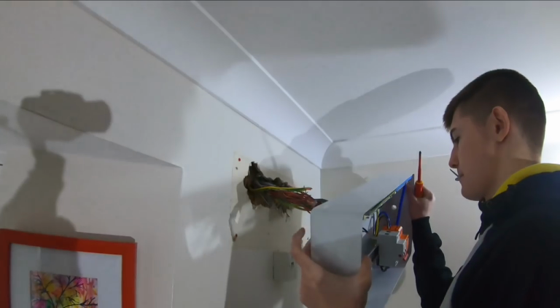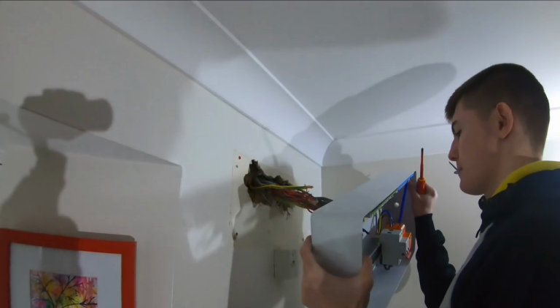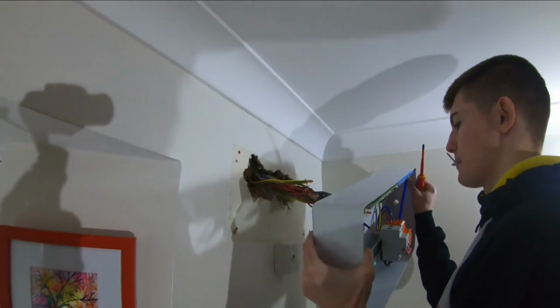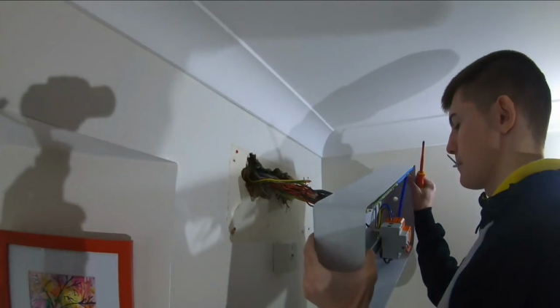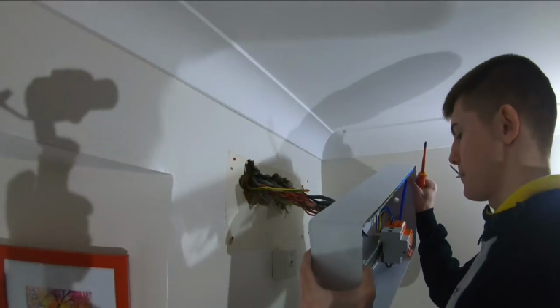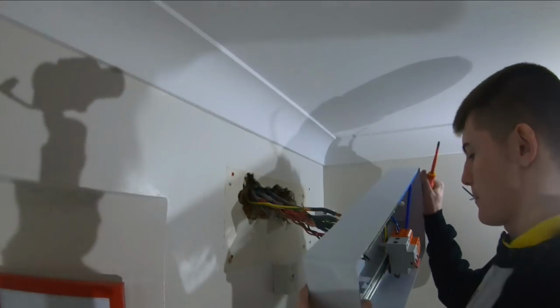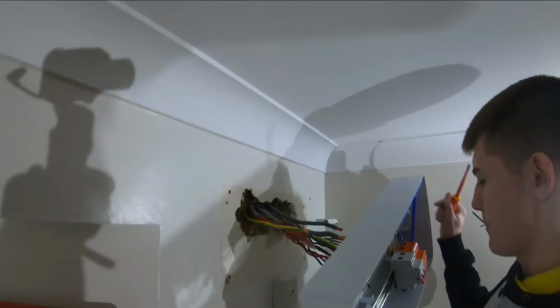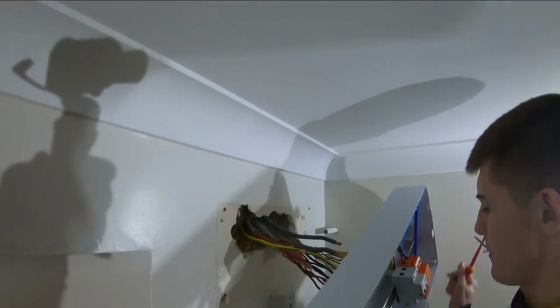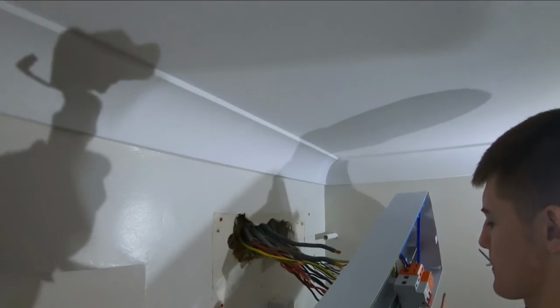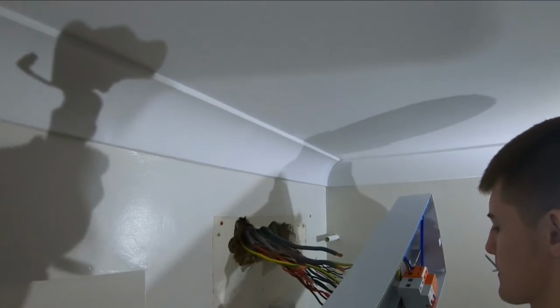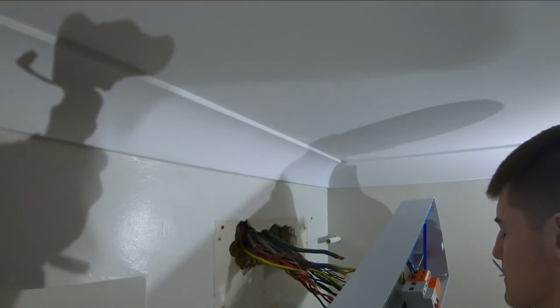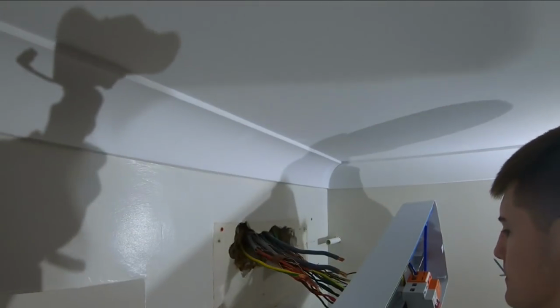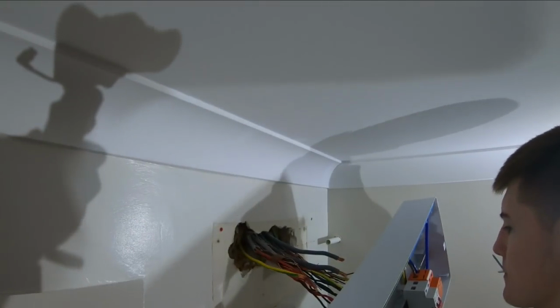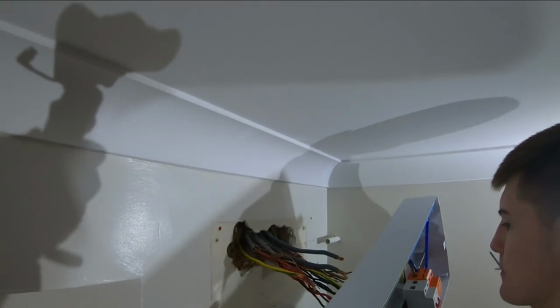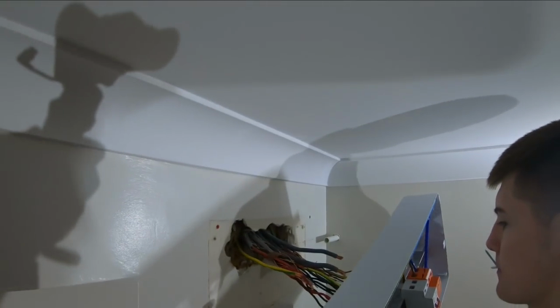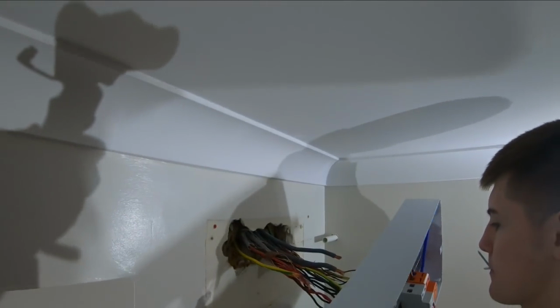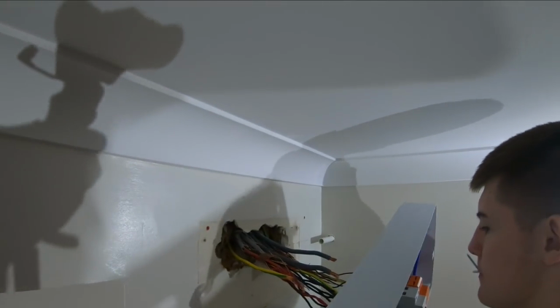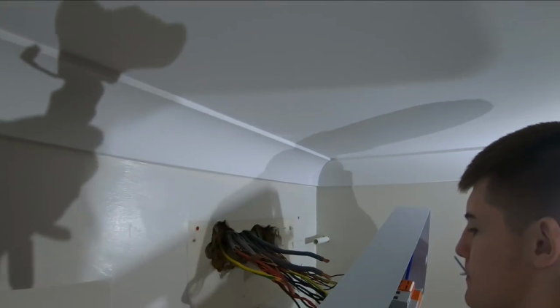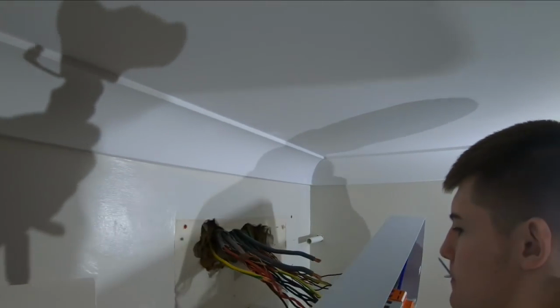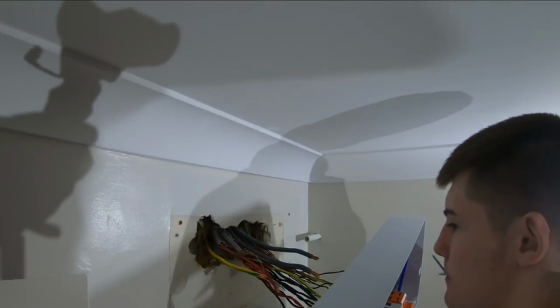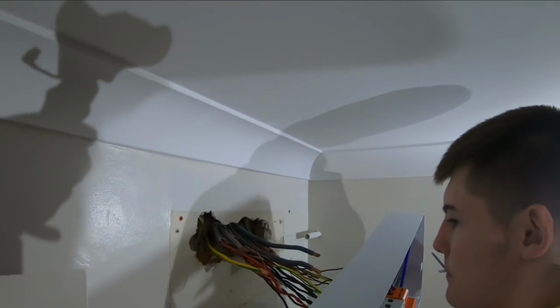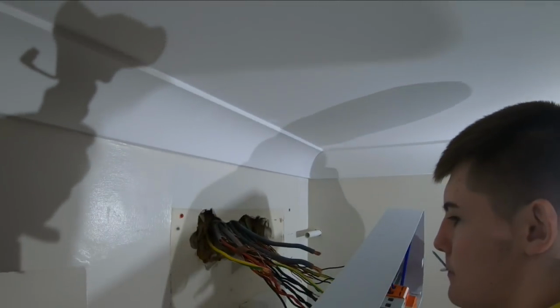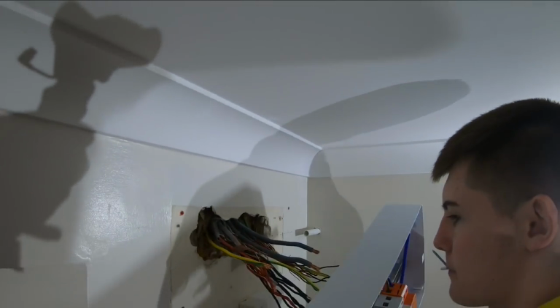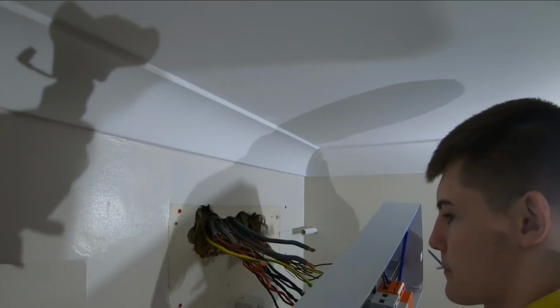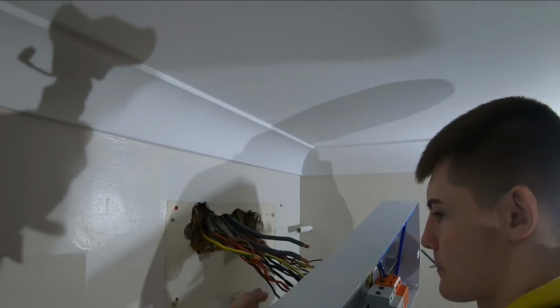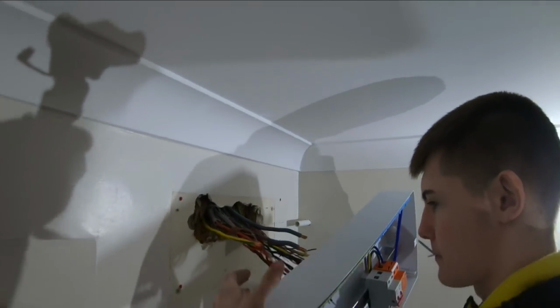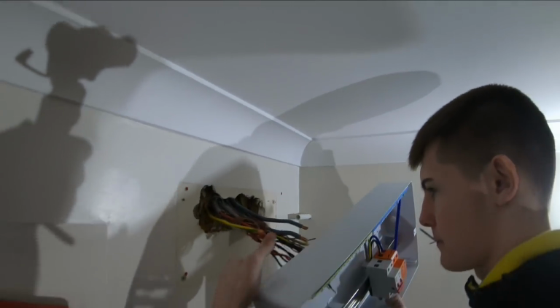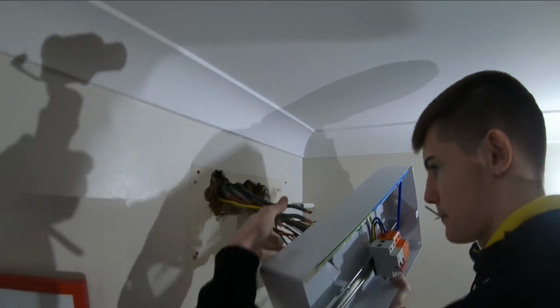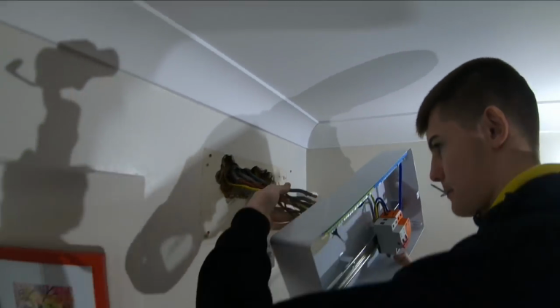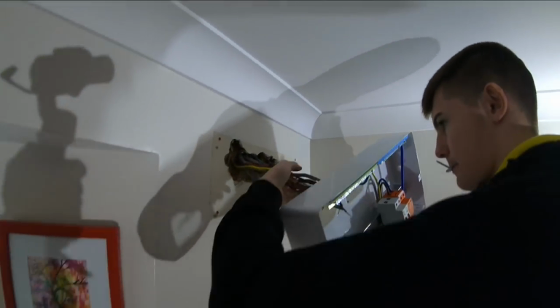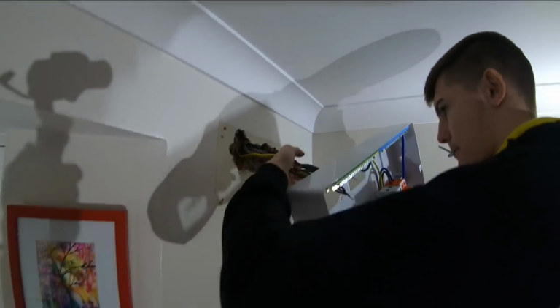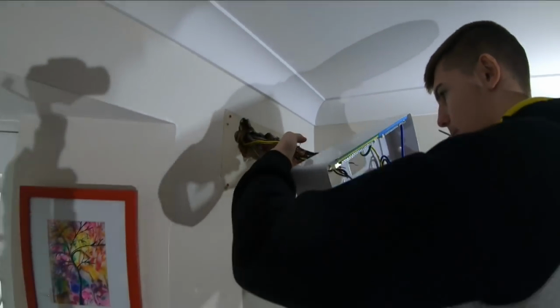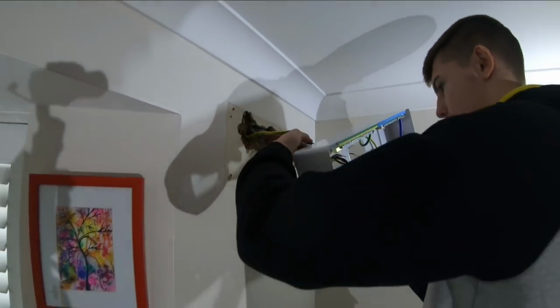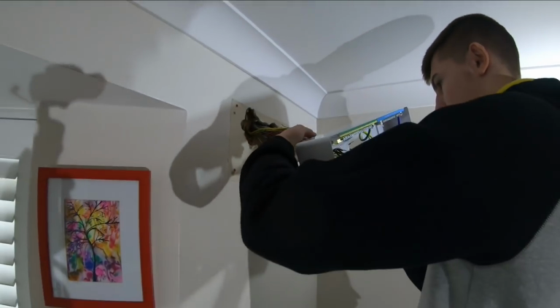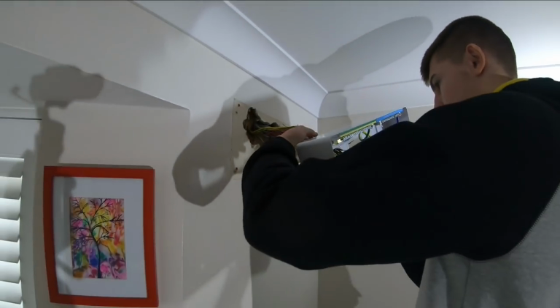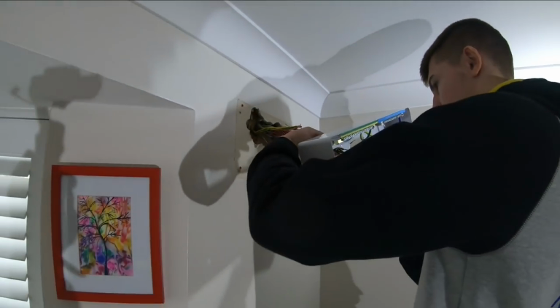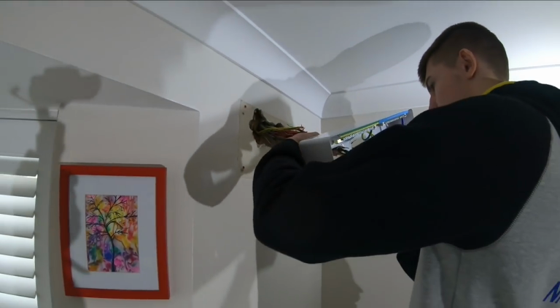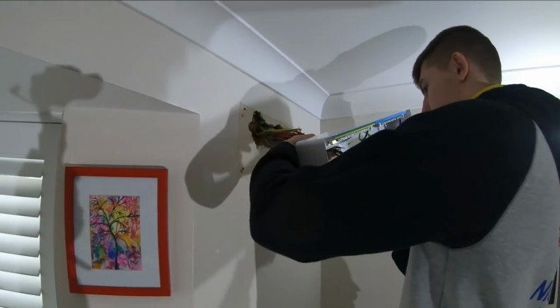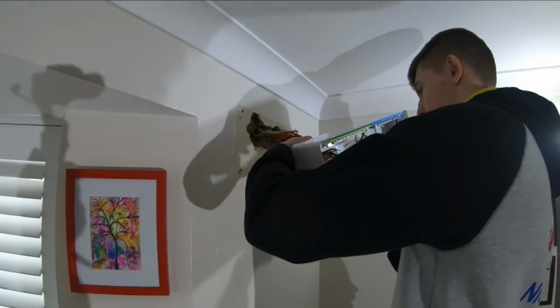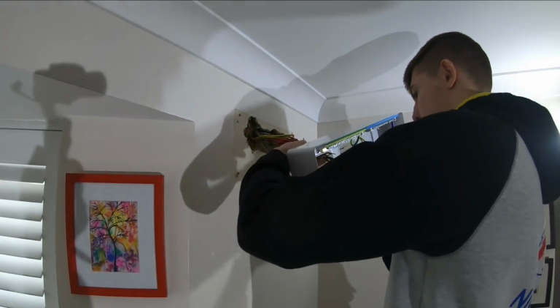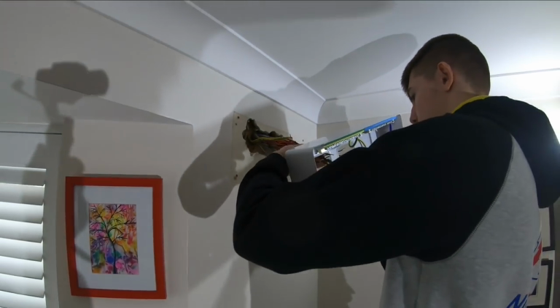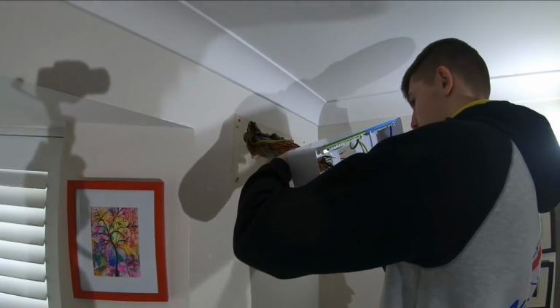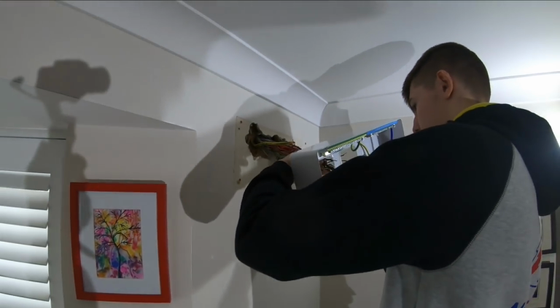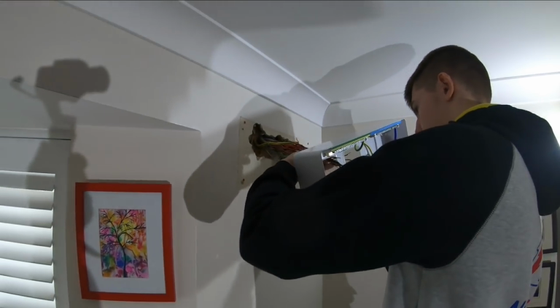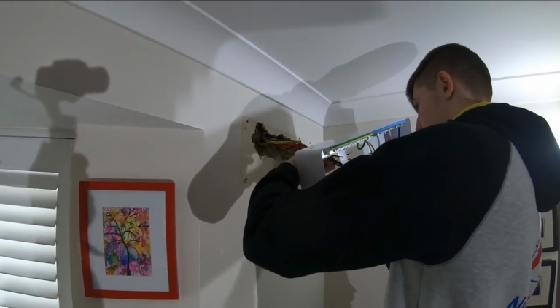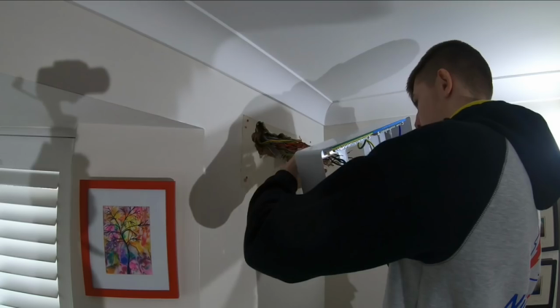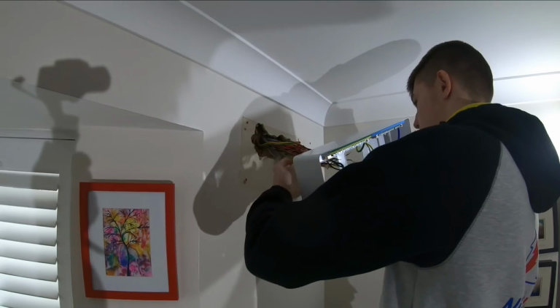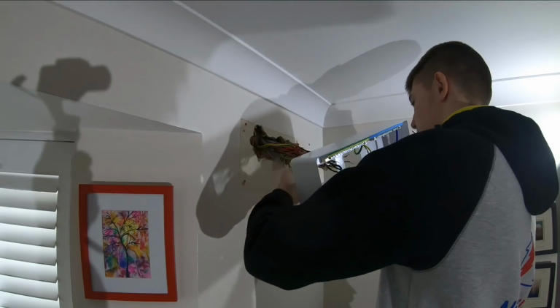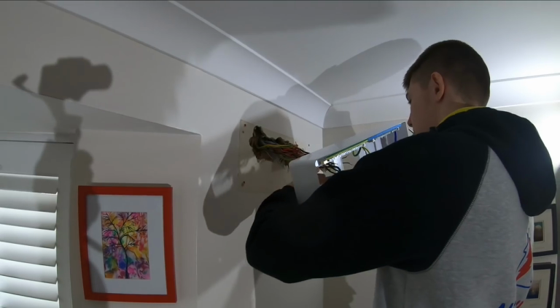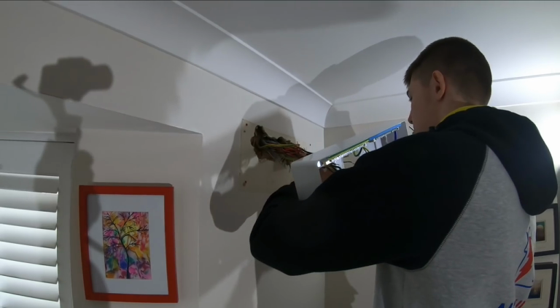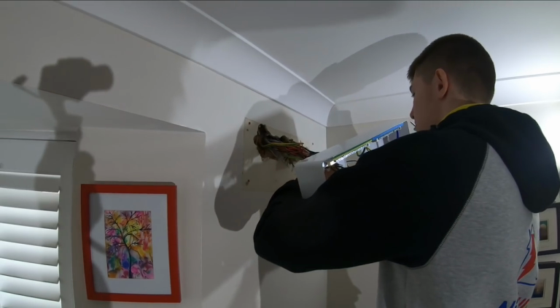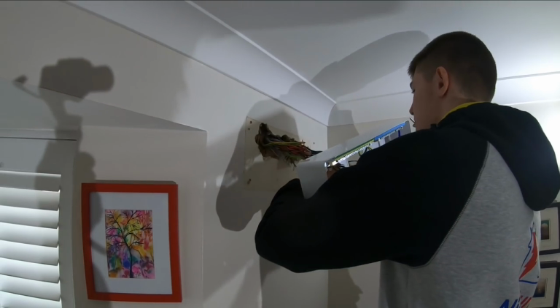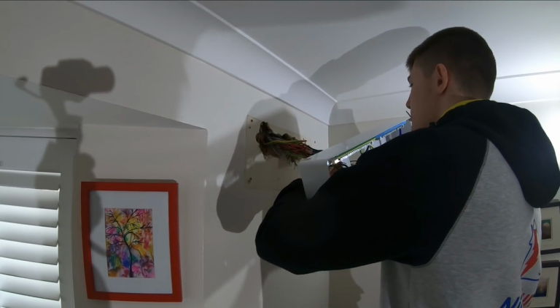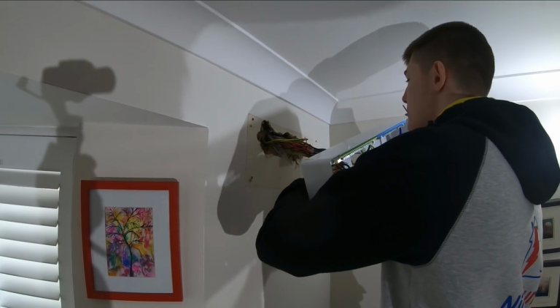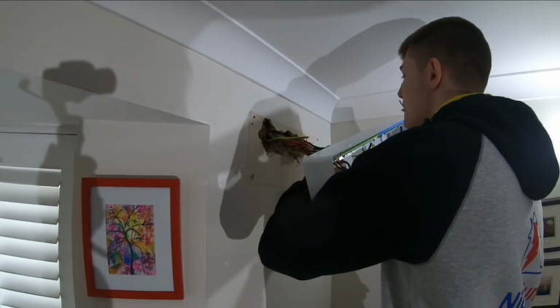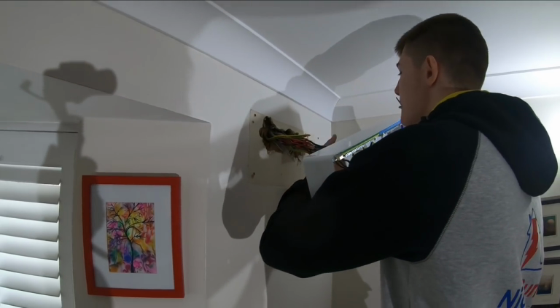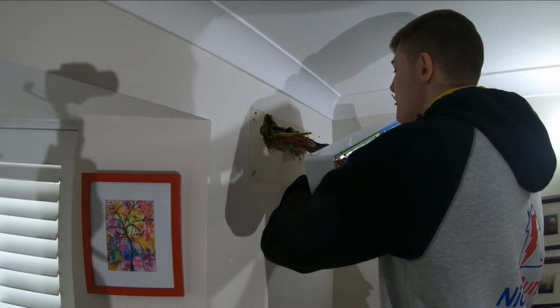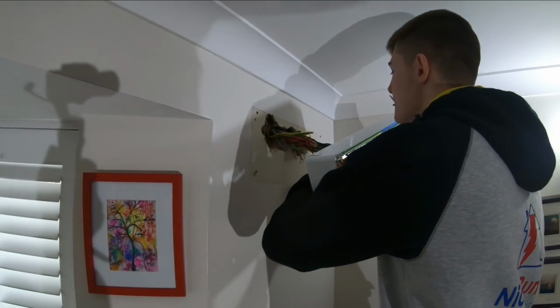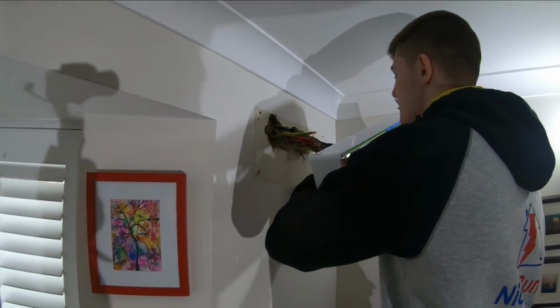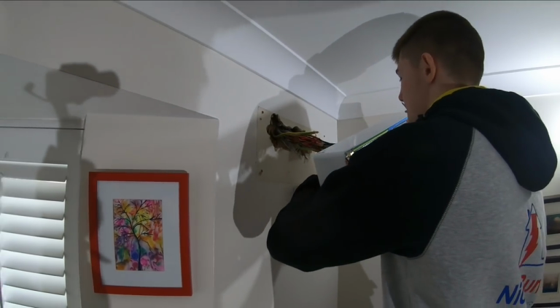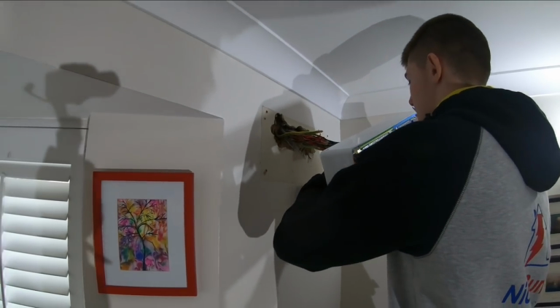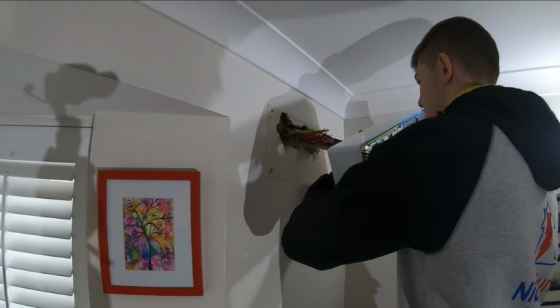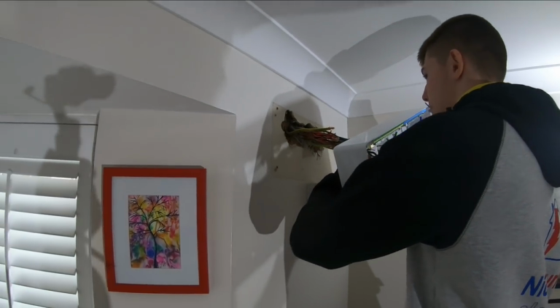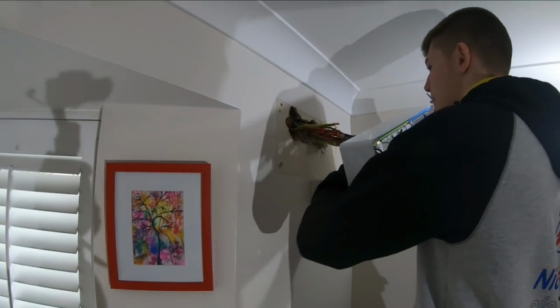It's all done. The conduit comes through the wall over there, it comes straight out the other side. It means I can start doing stuff.